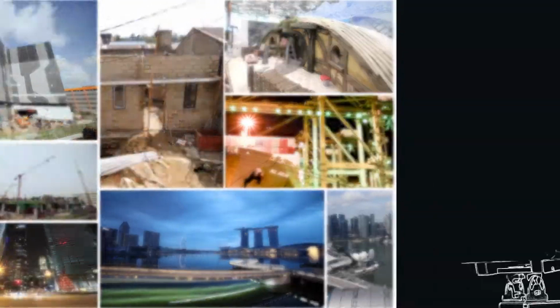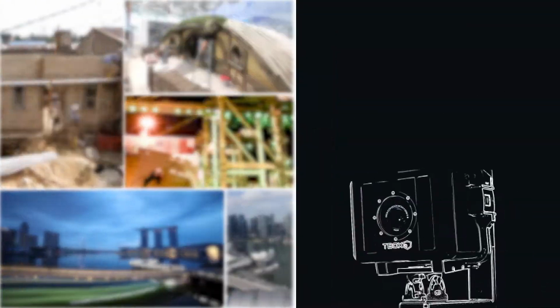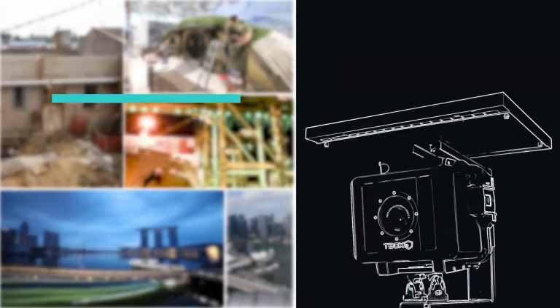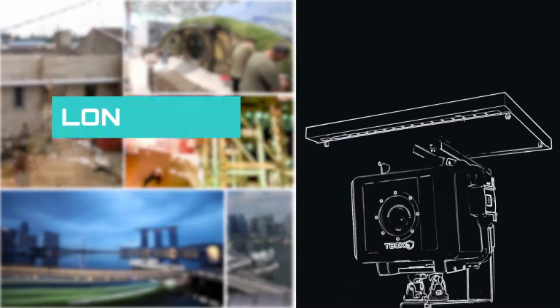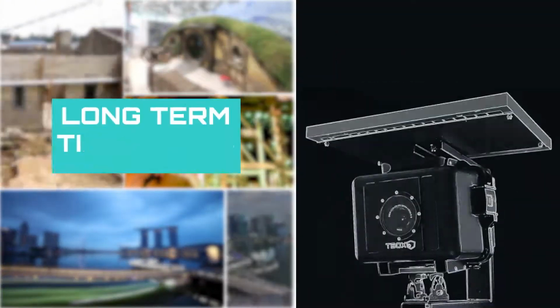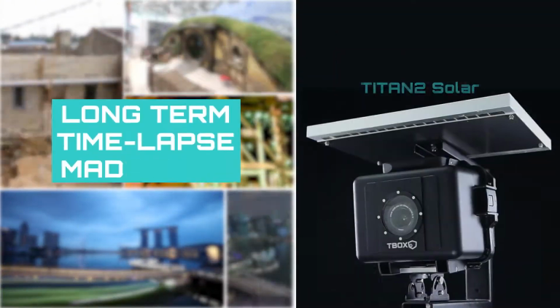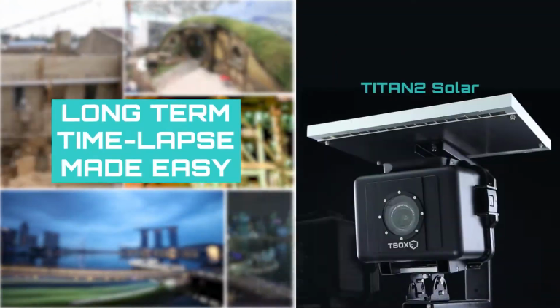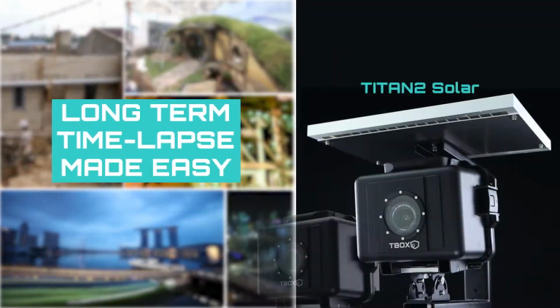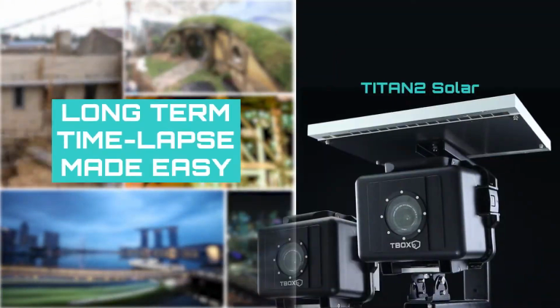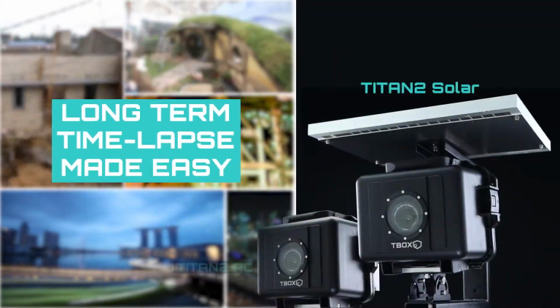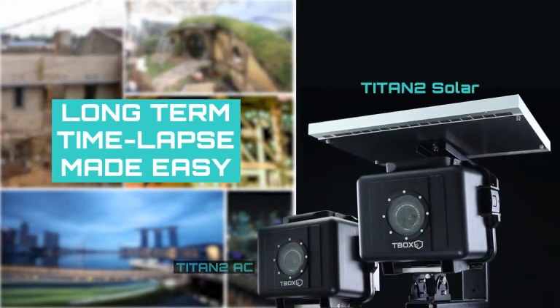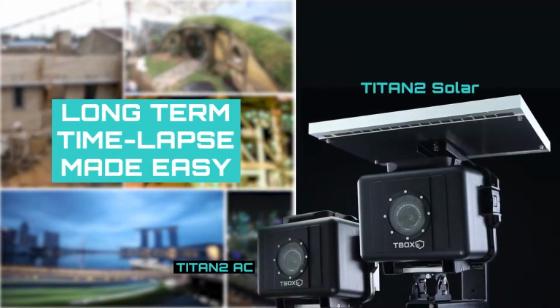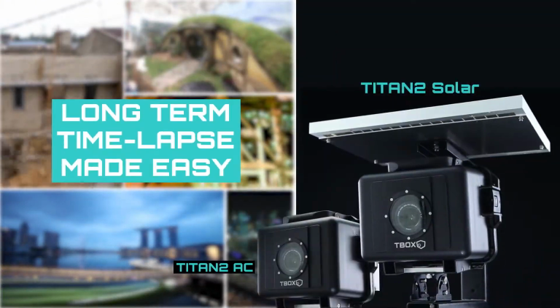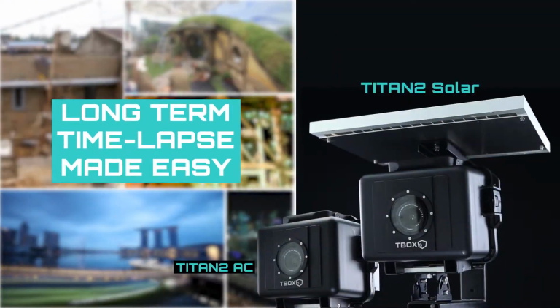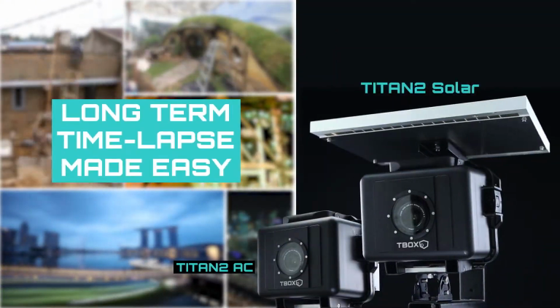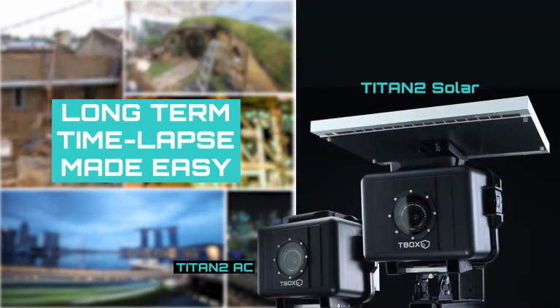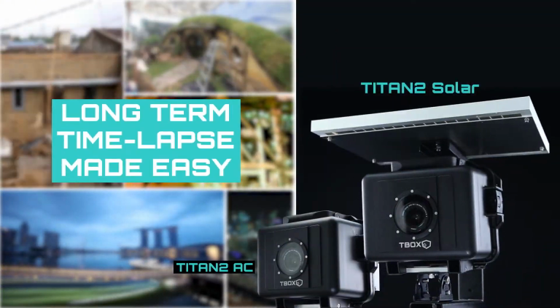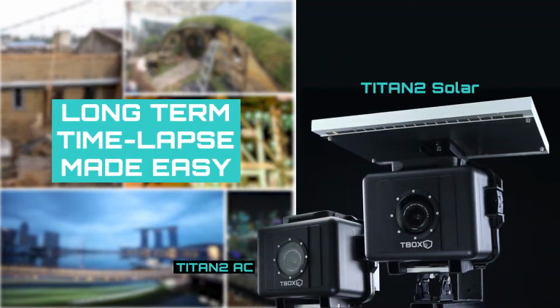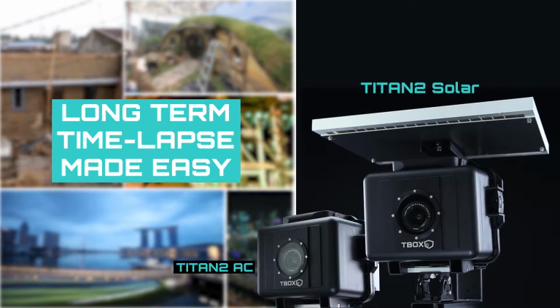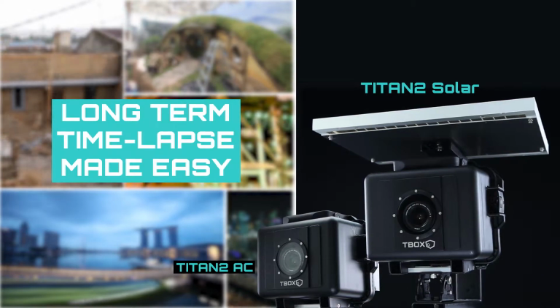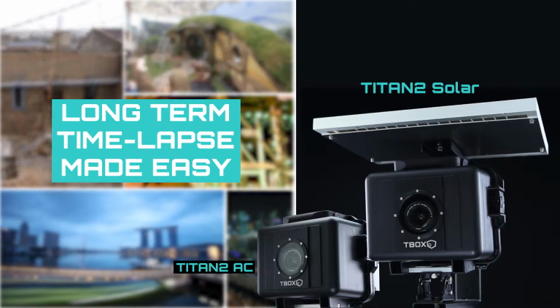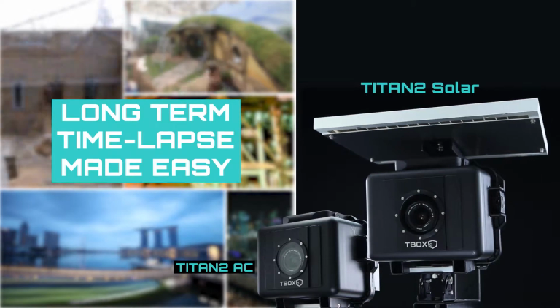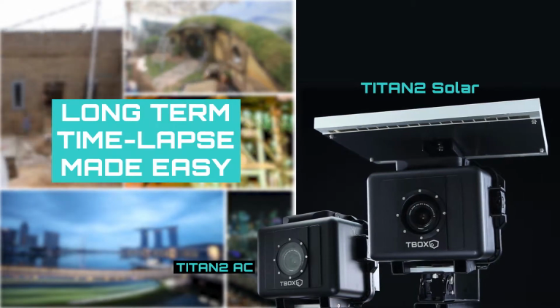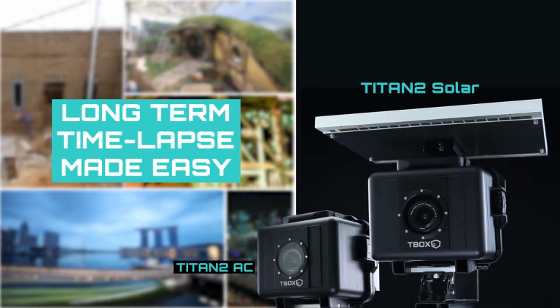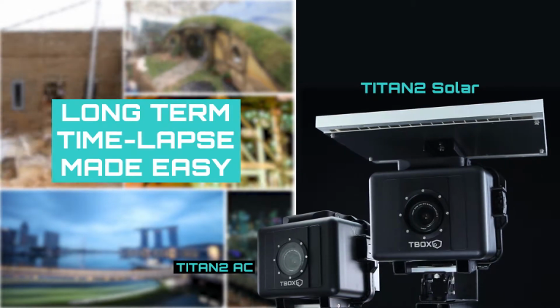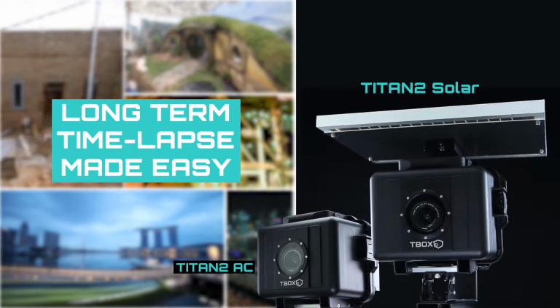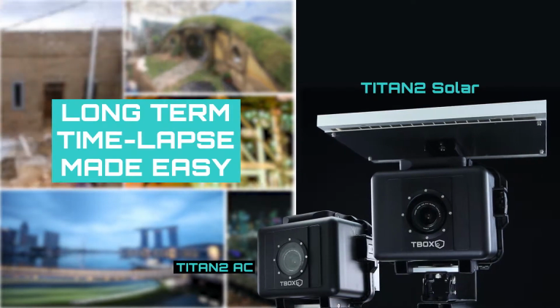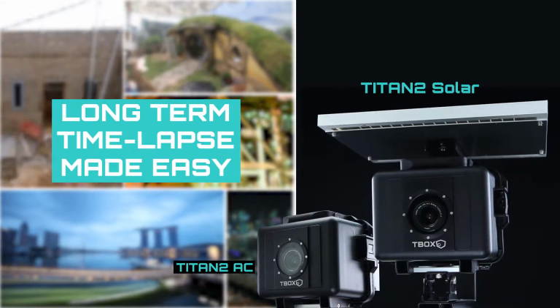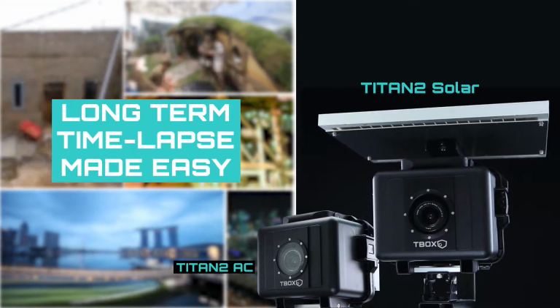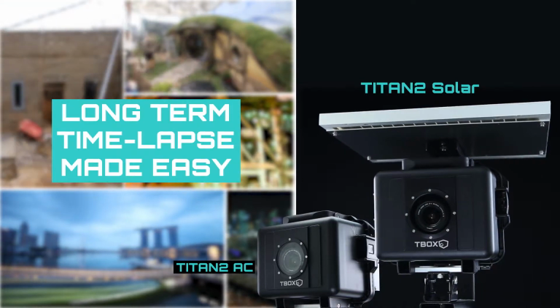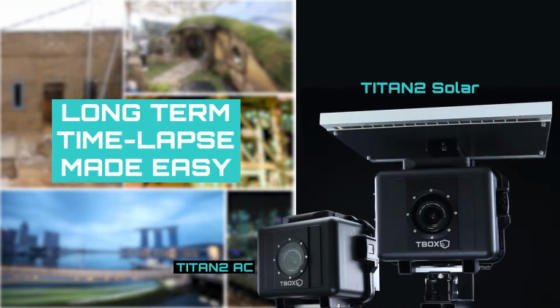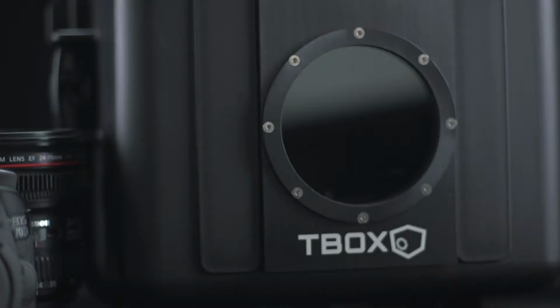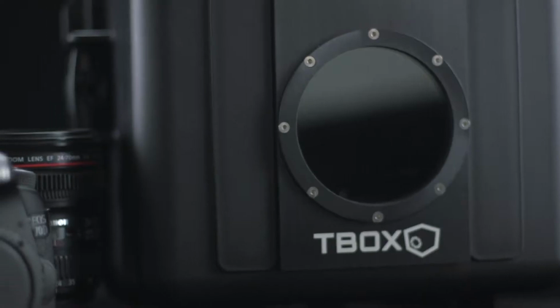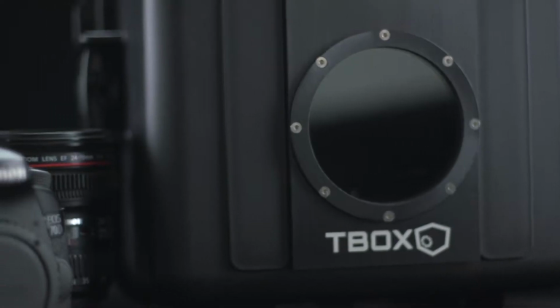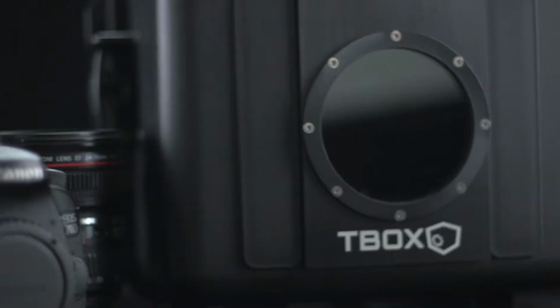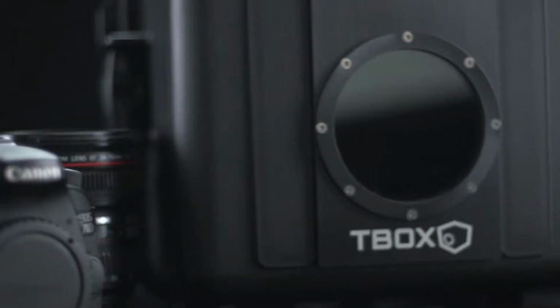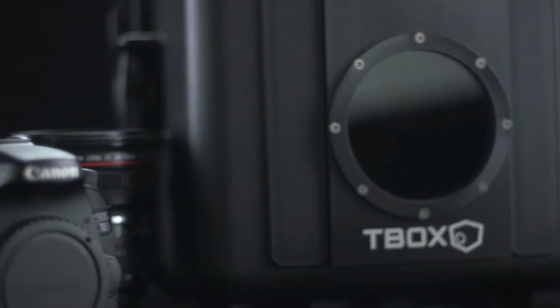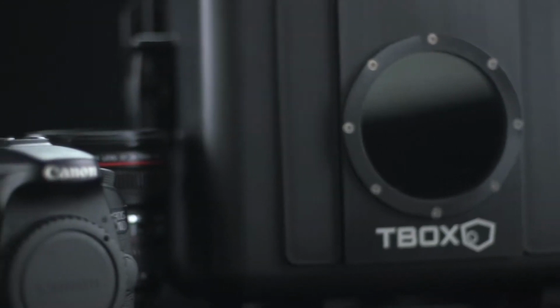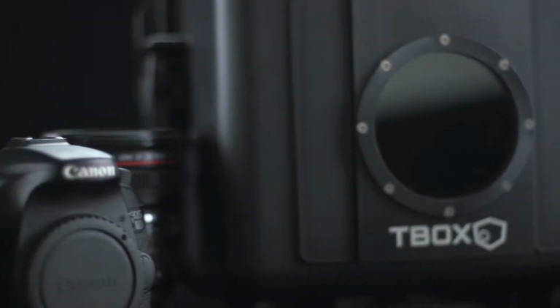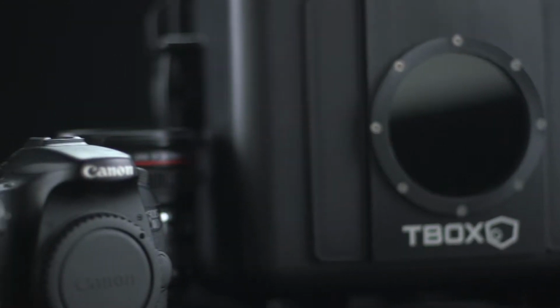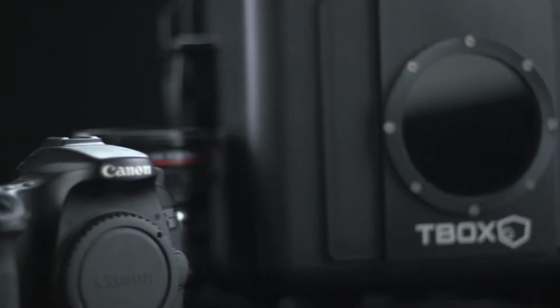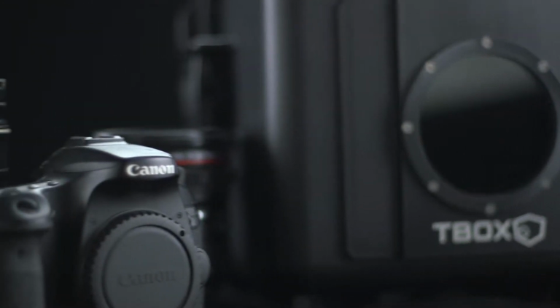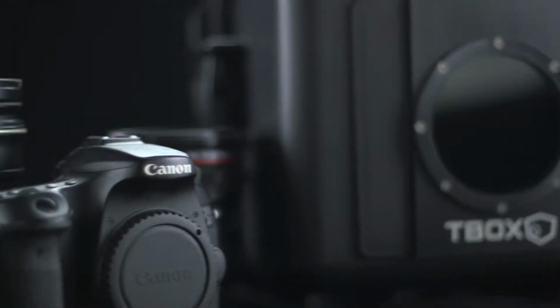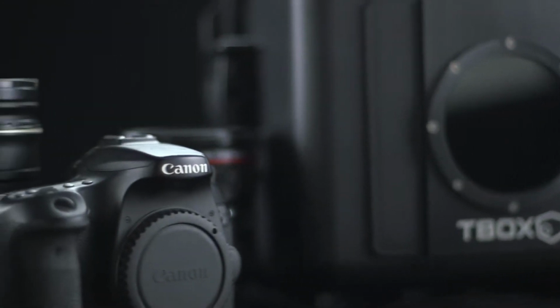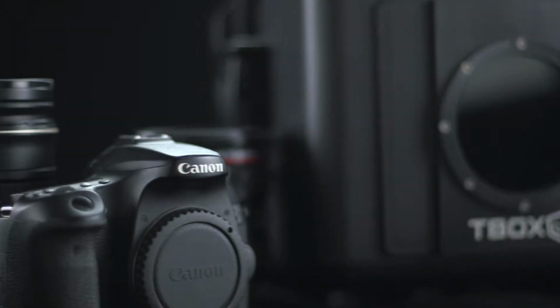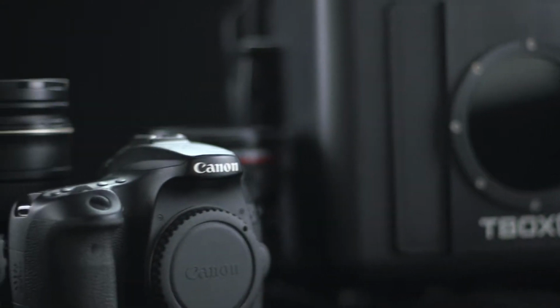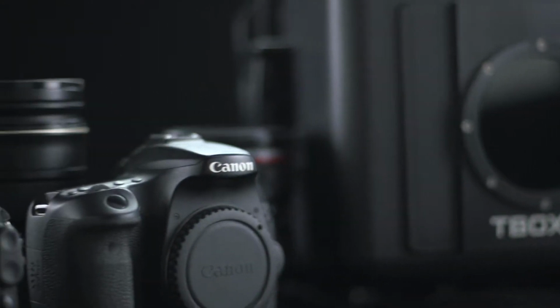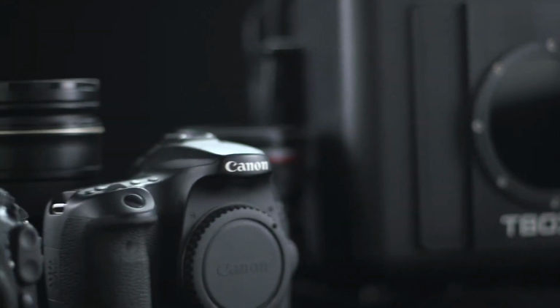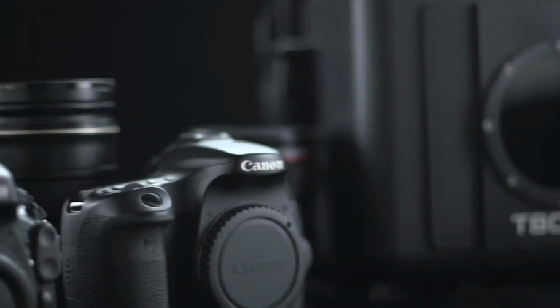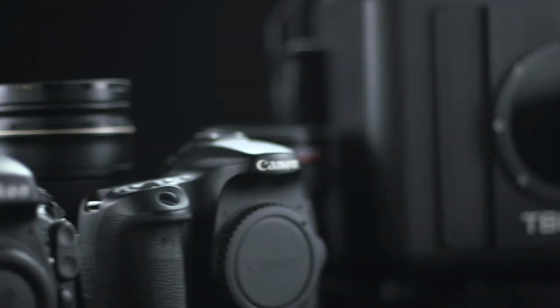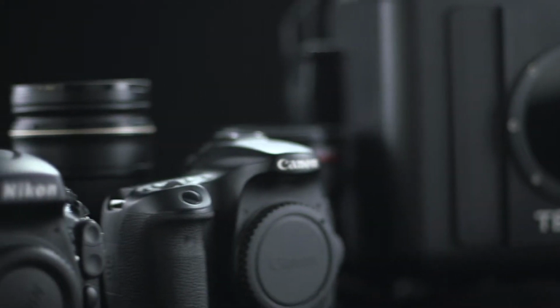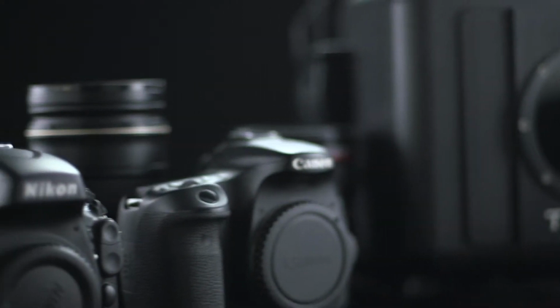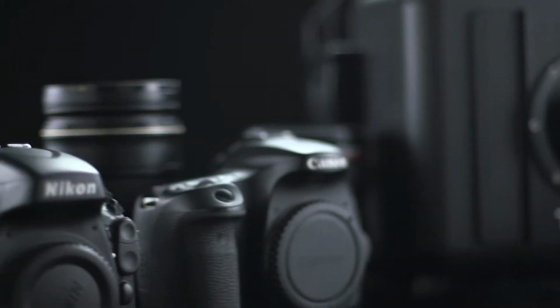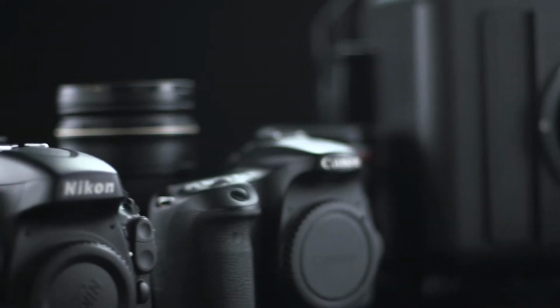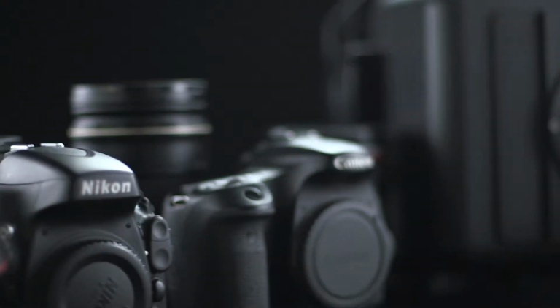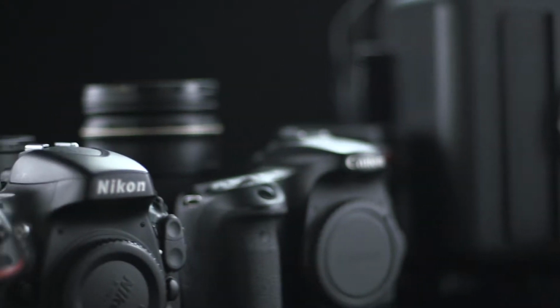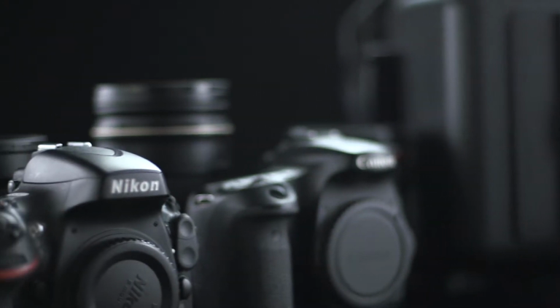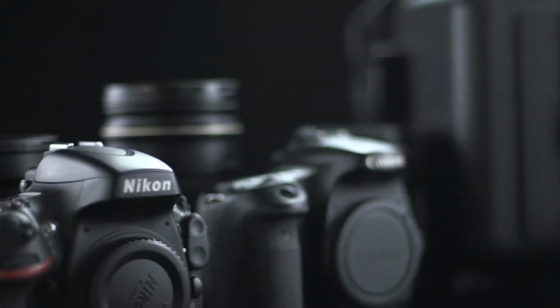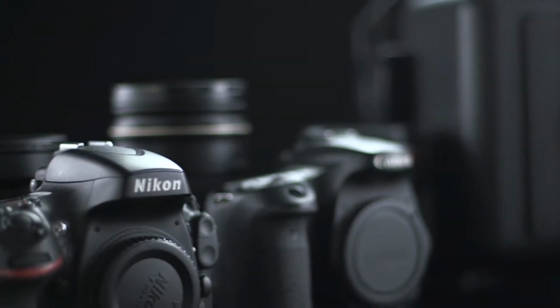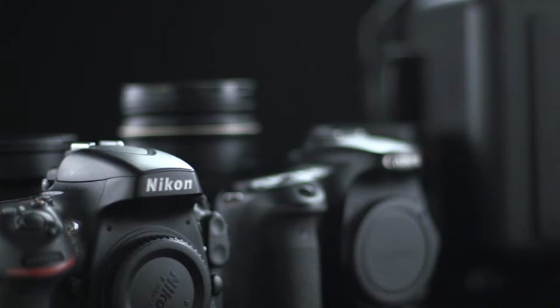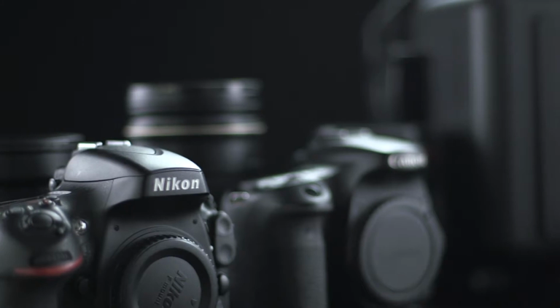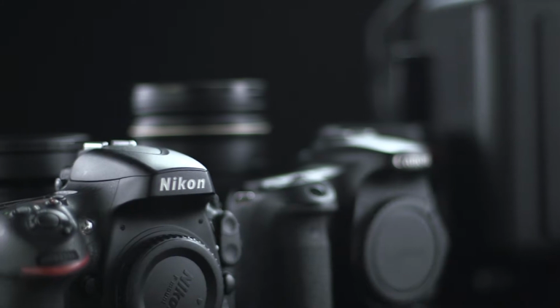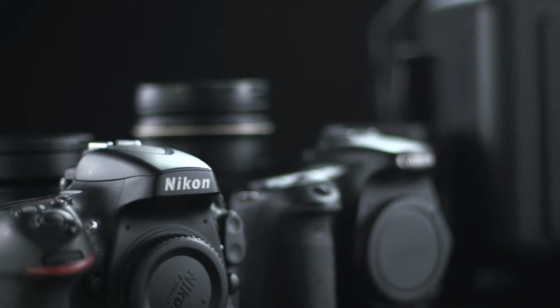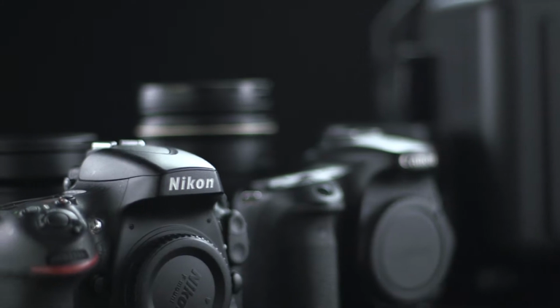Titan II — long-term time-lapse made easy. Titan II works with most Canon and Nikon DSLRs.